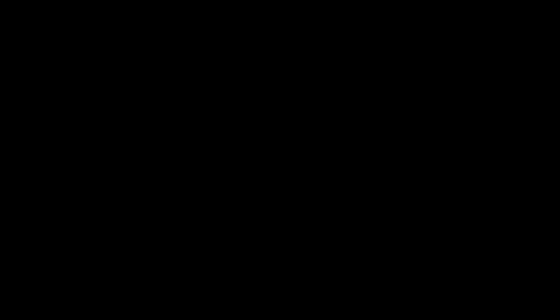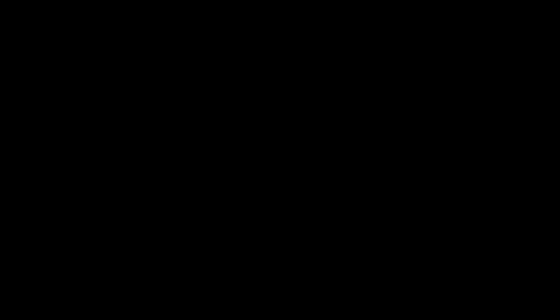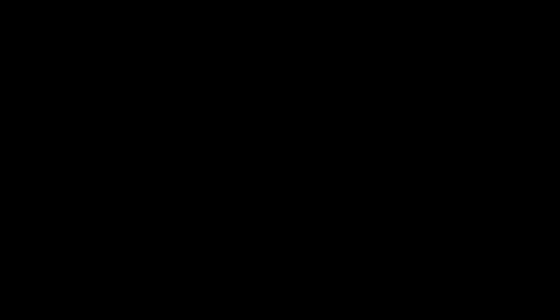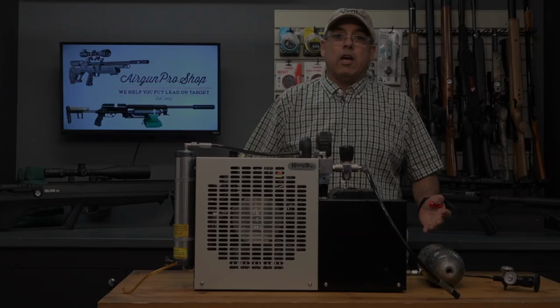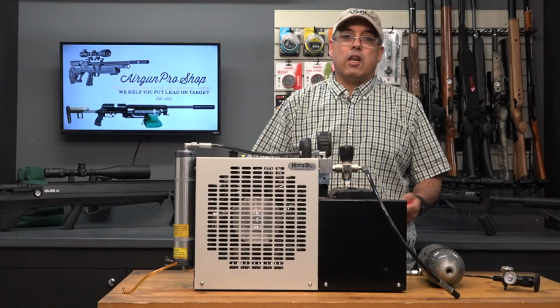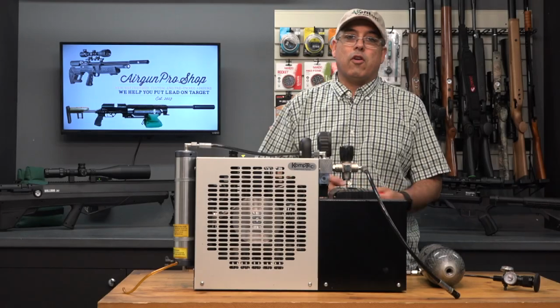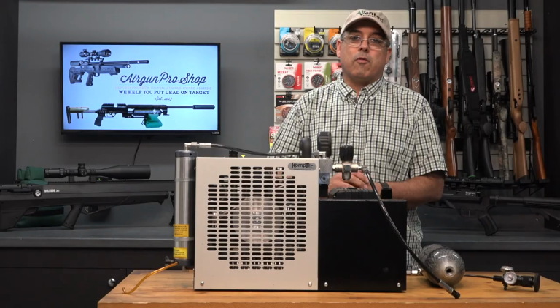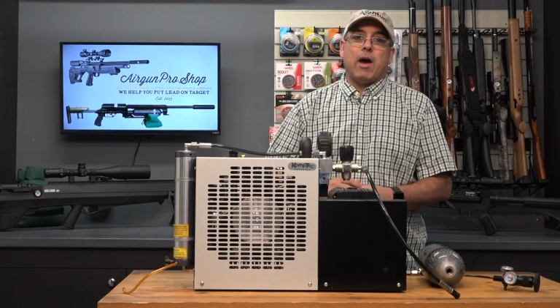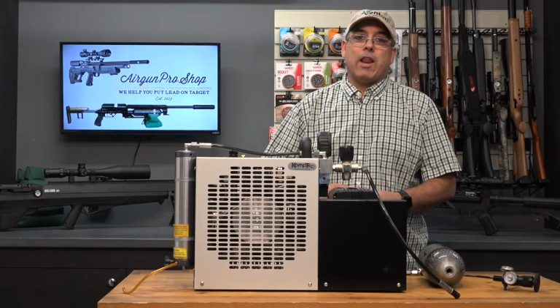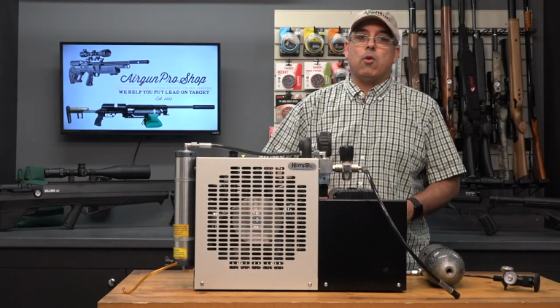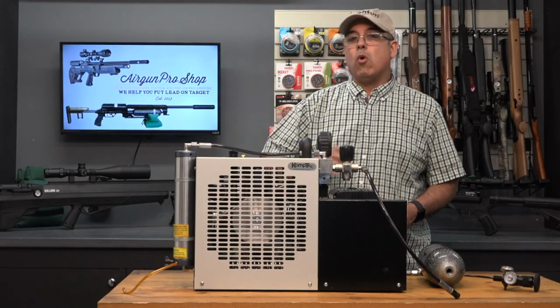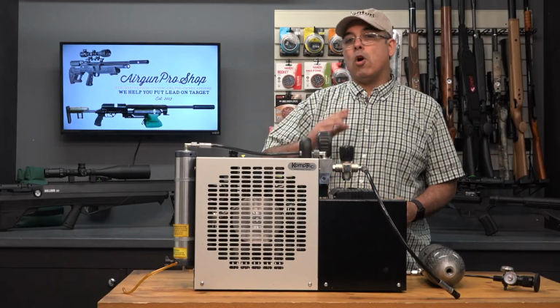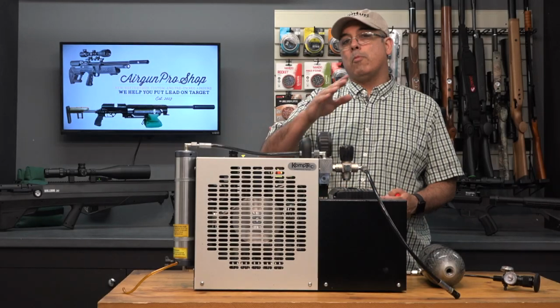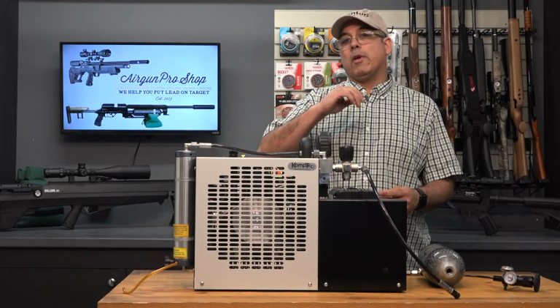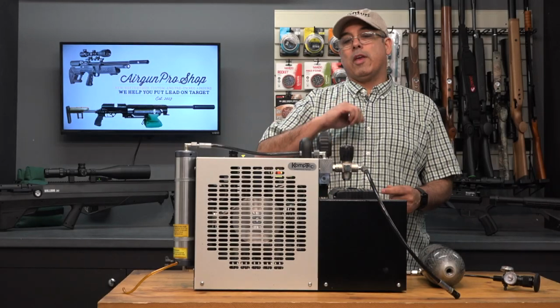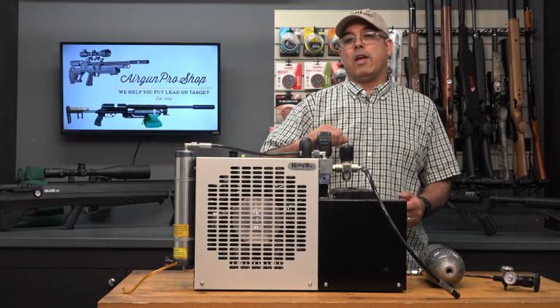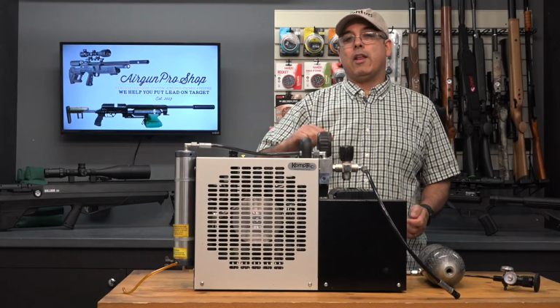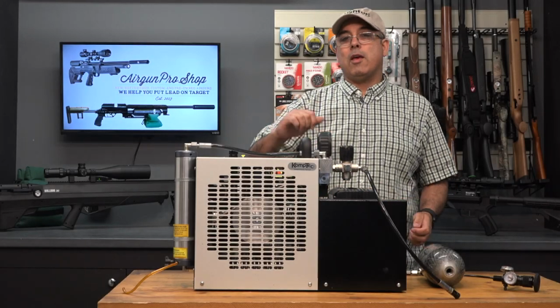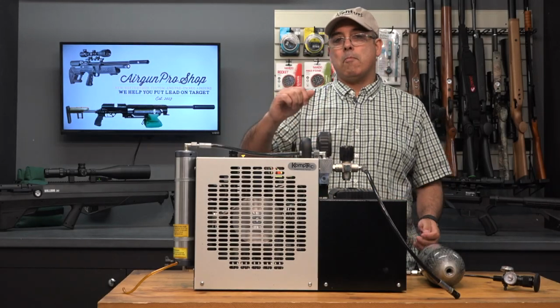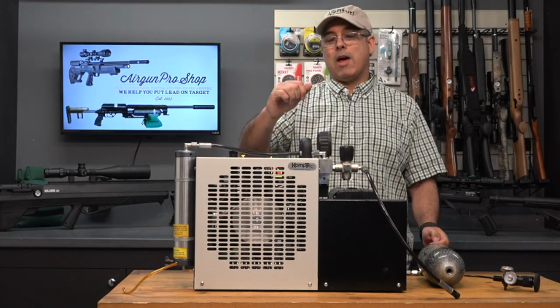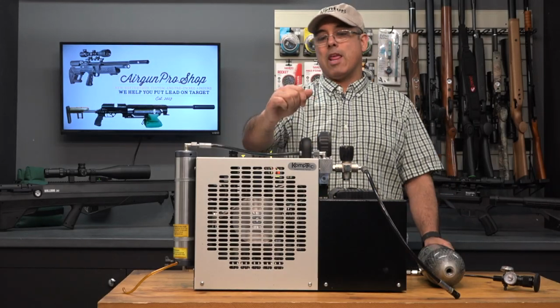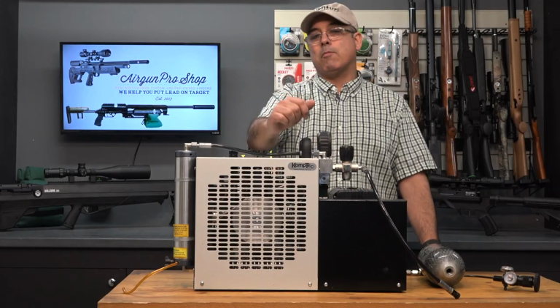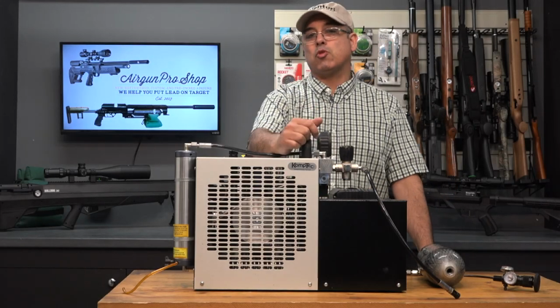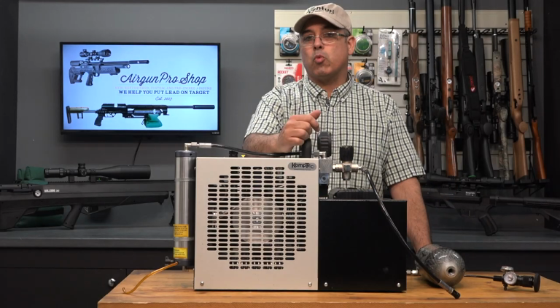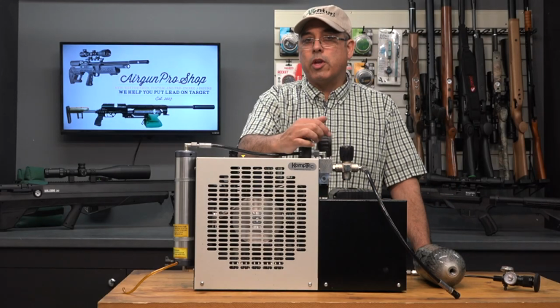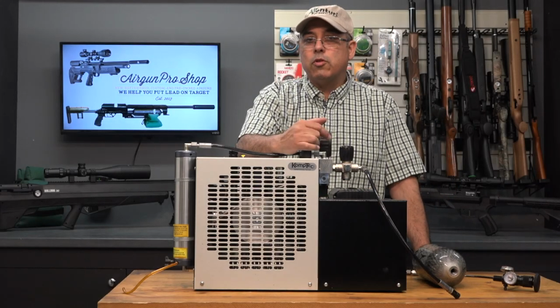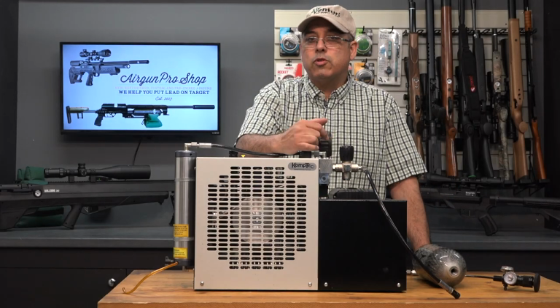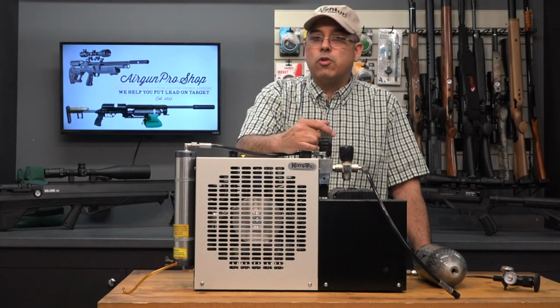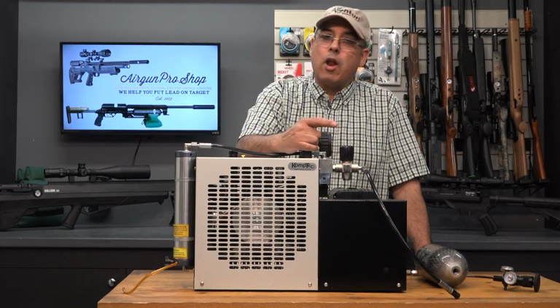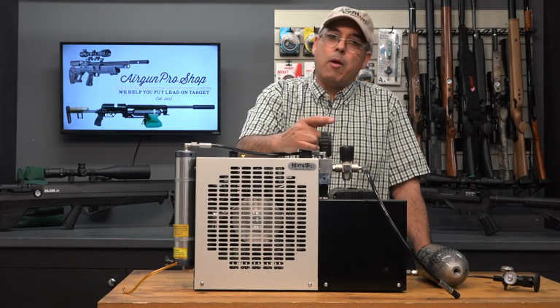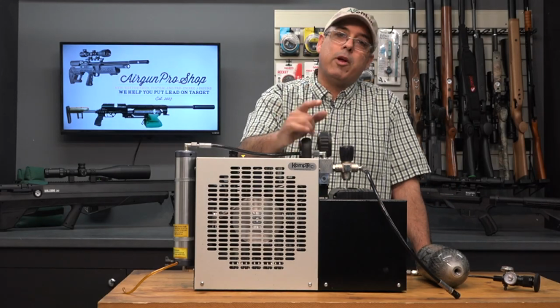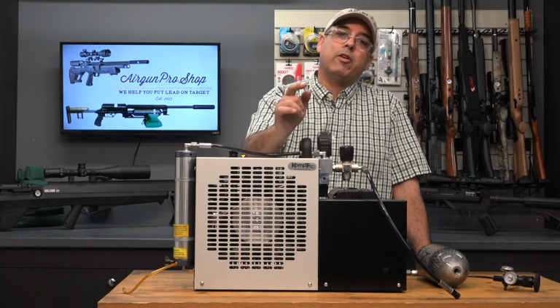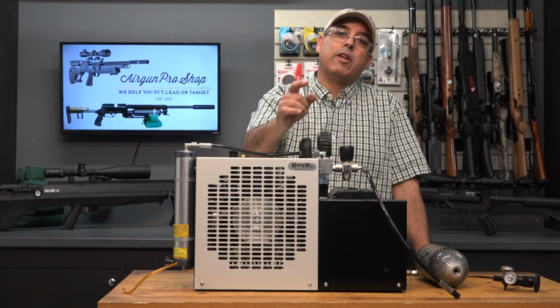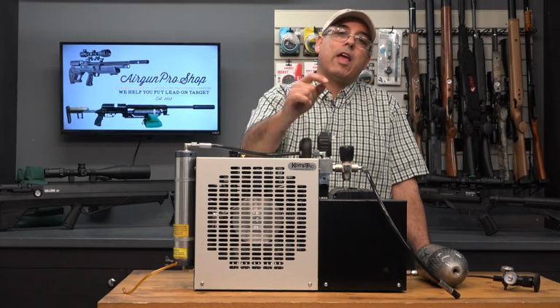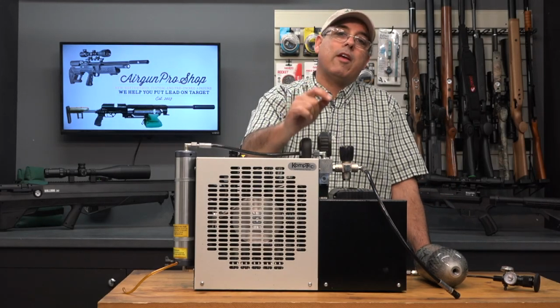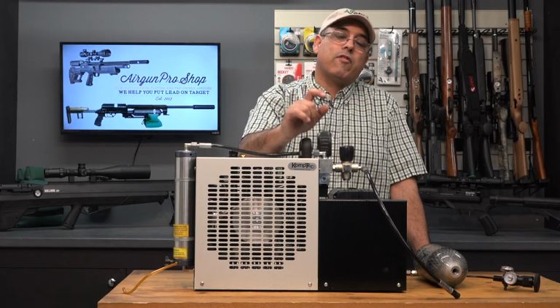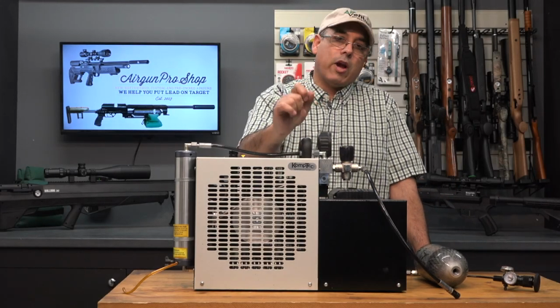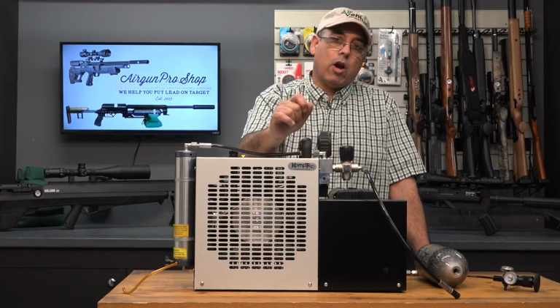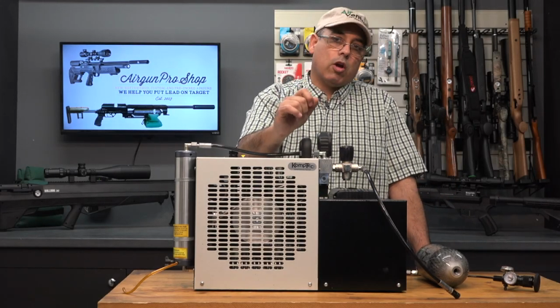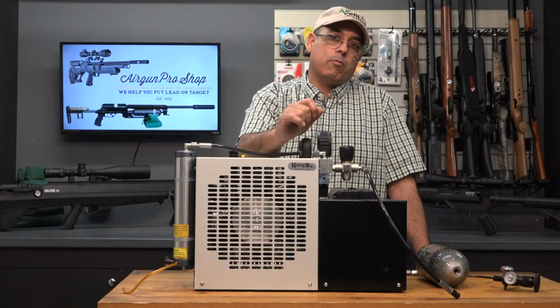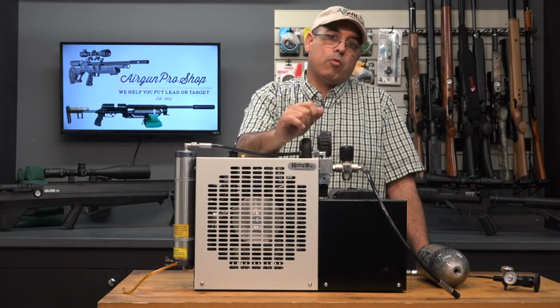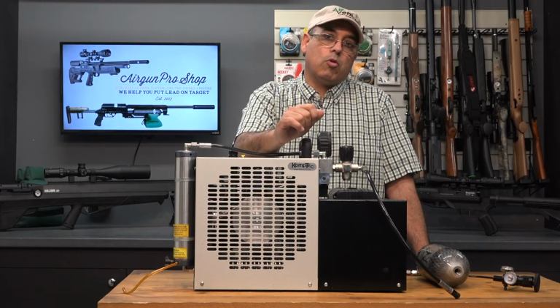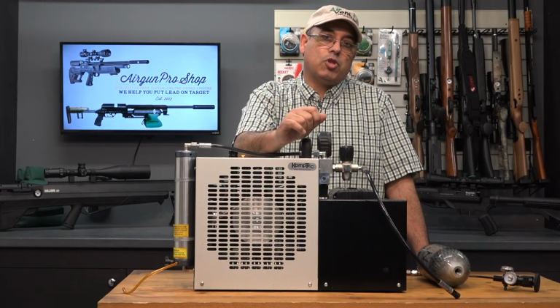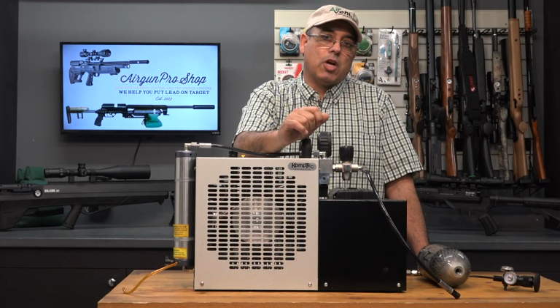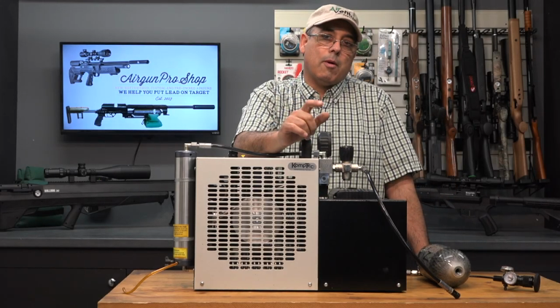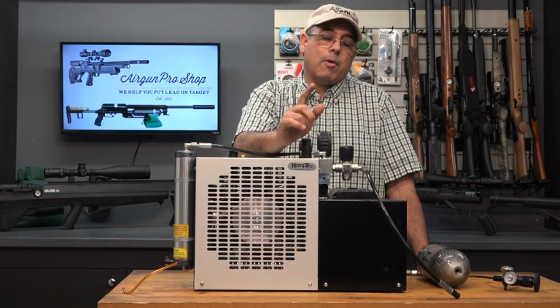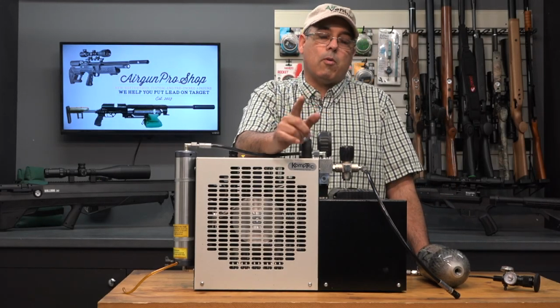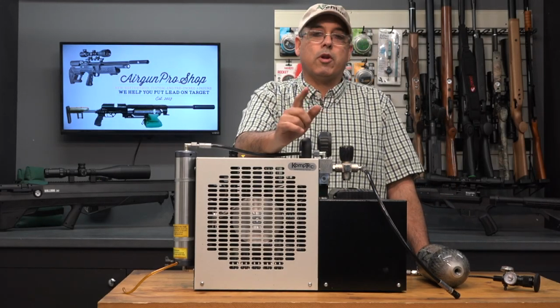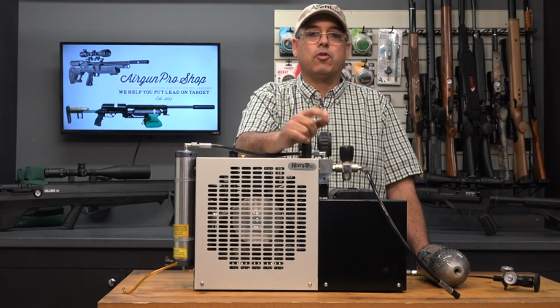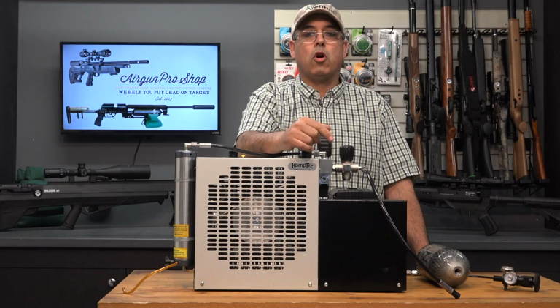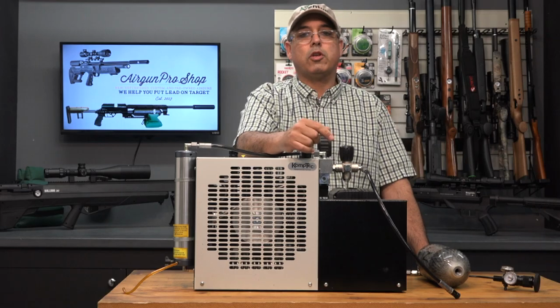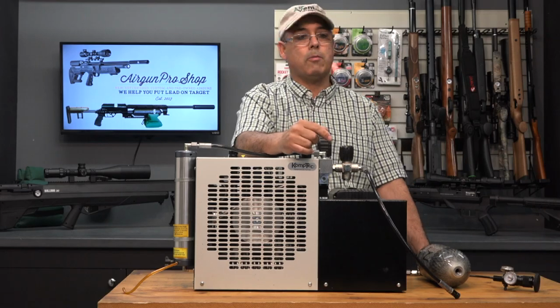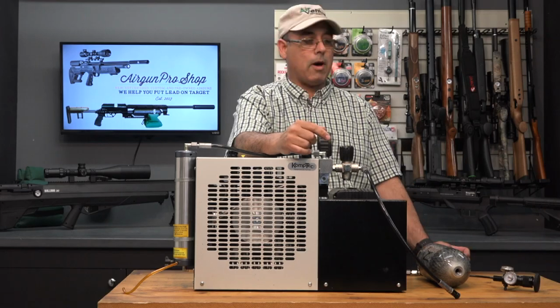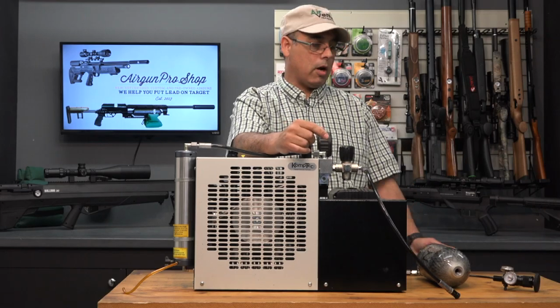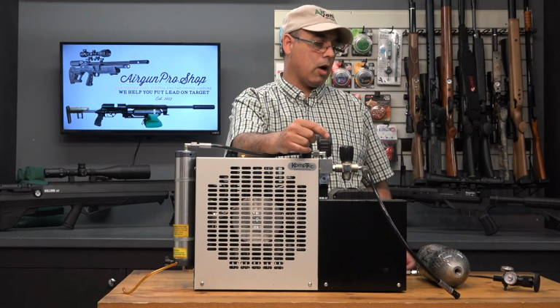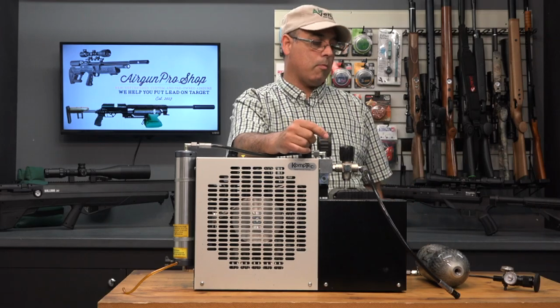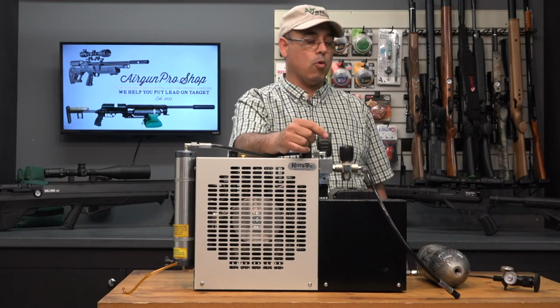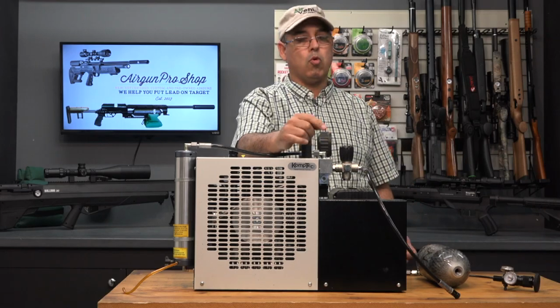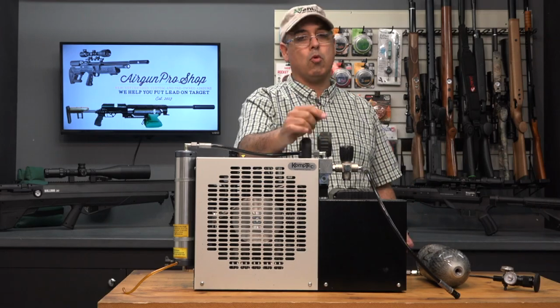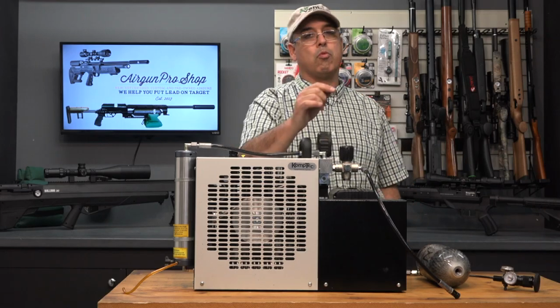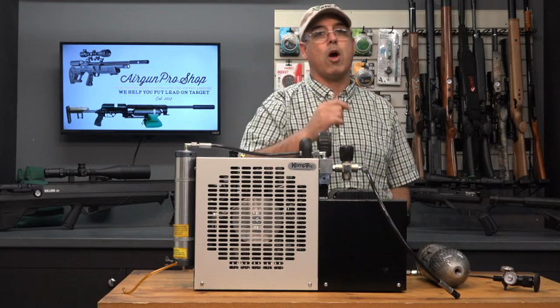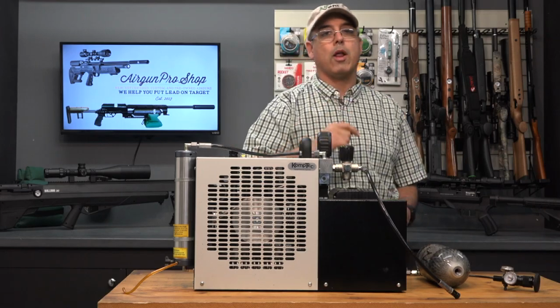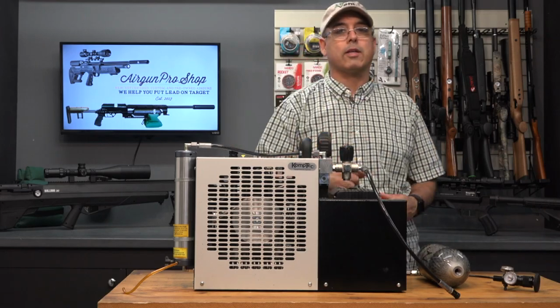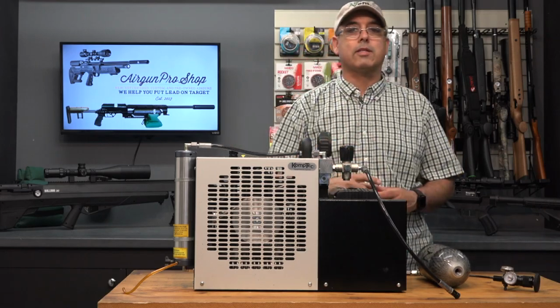Hello everybody and welcome again. My name is Rick Utzler and I'm here today for Airgun Pro Shop, and I want to talk to you about a couple of cool products.